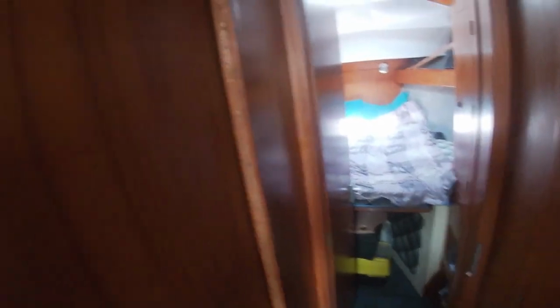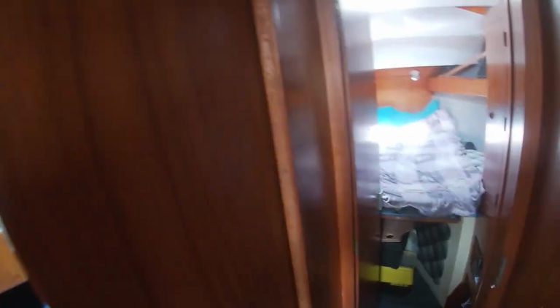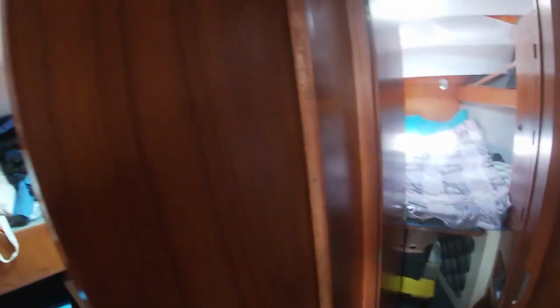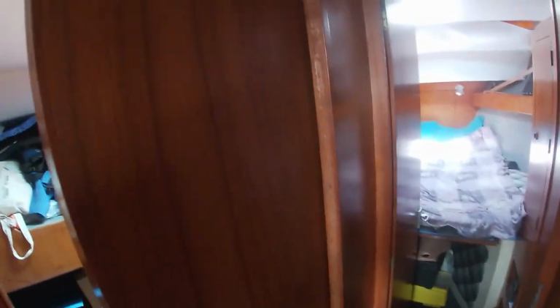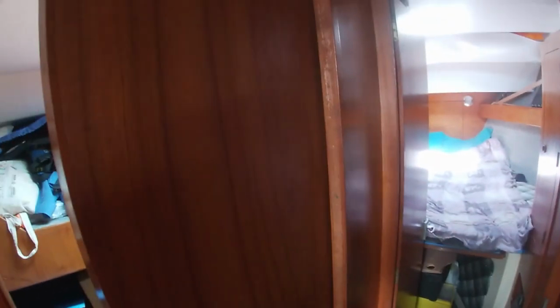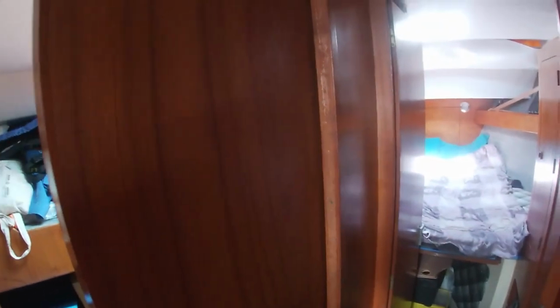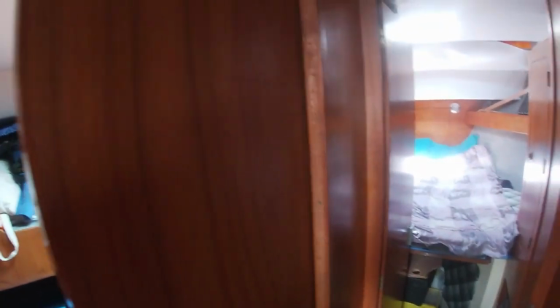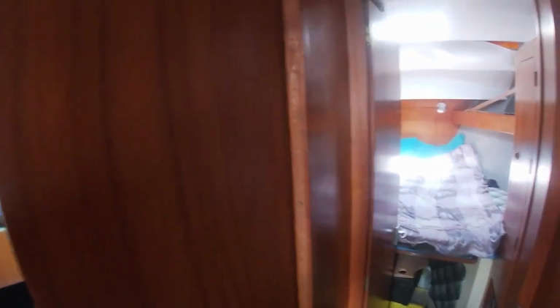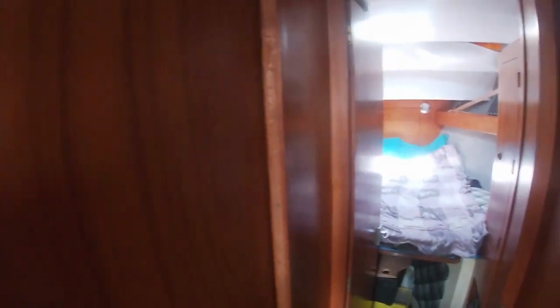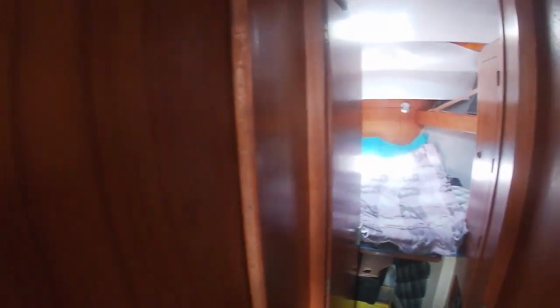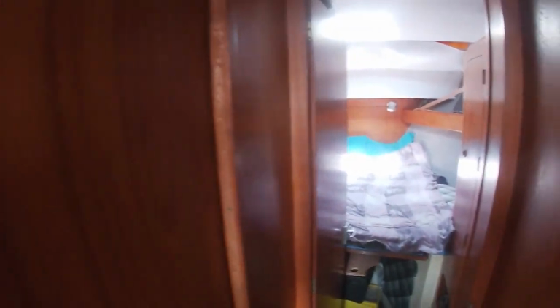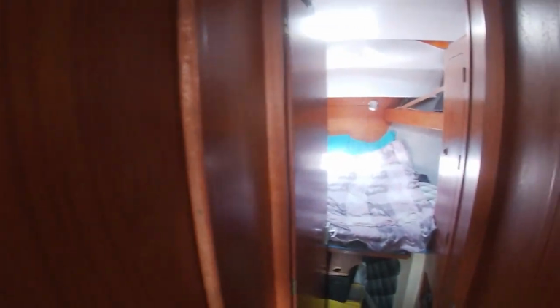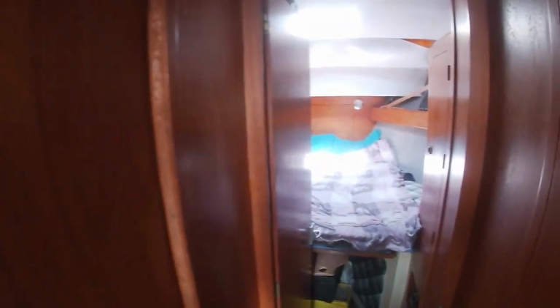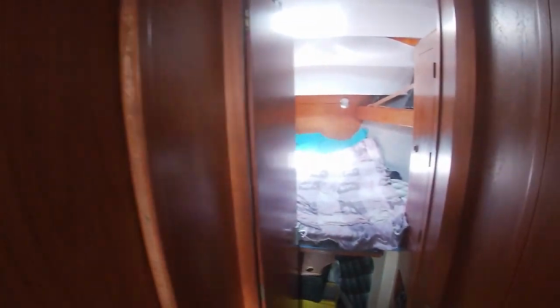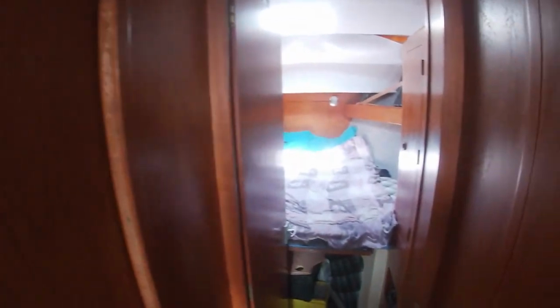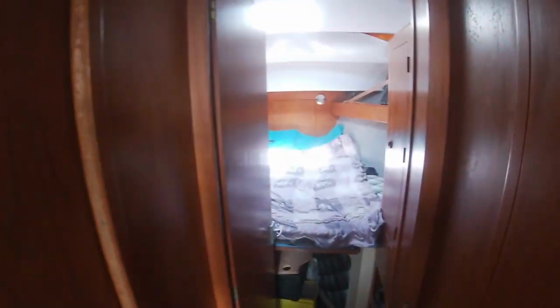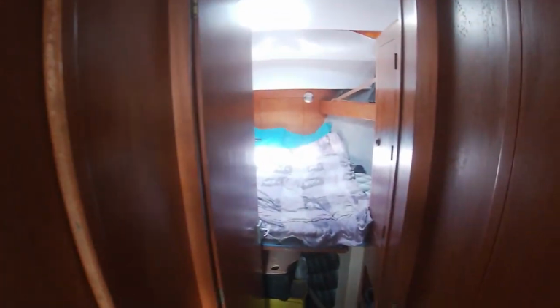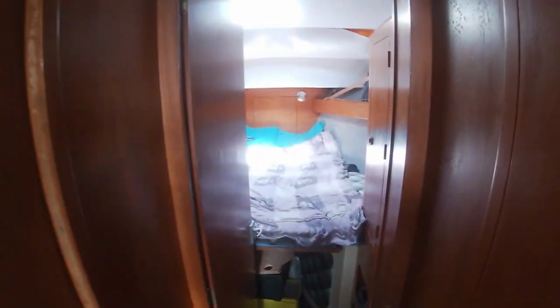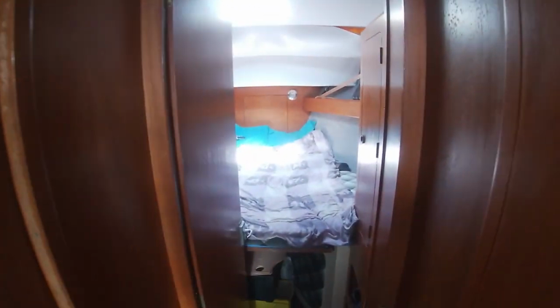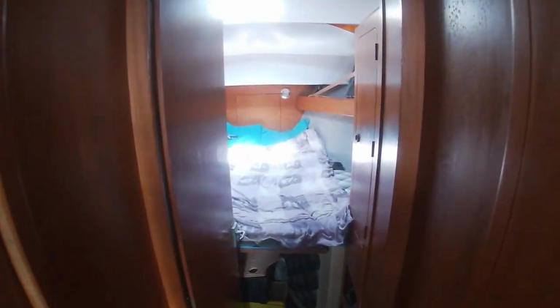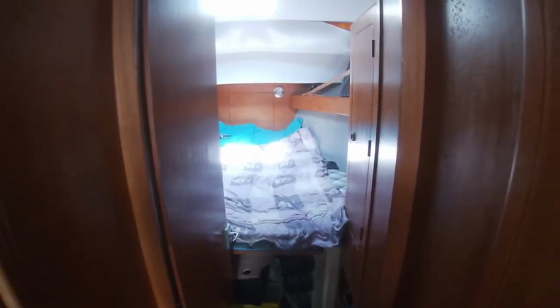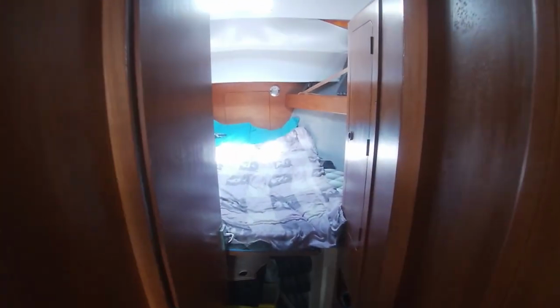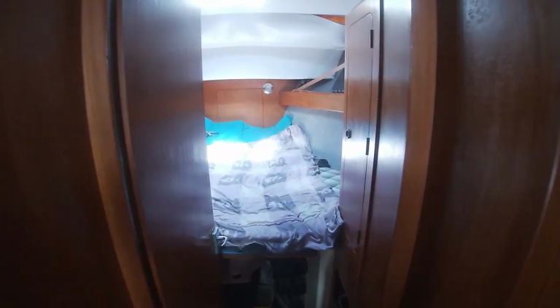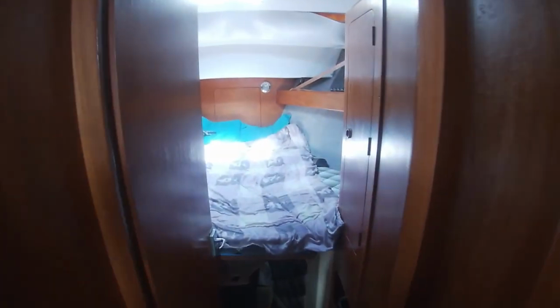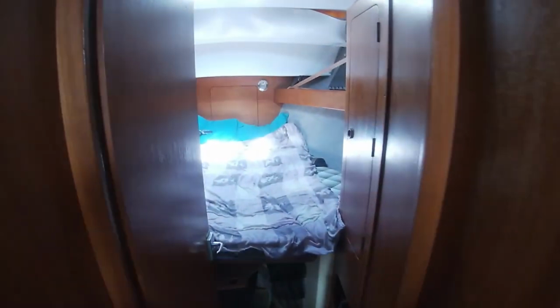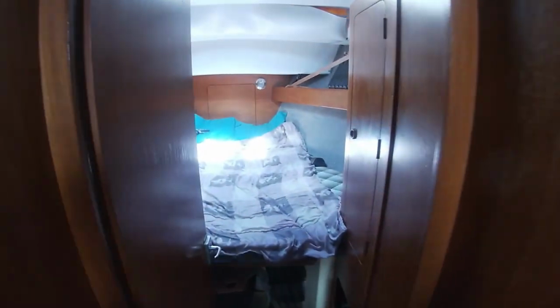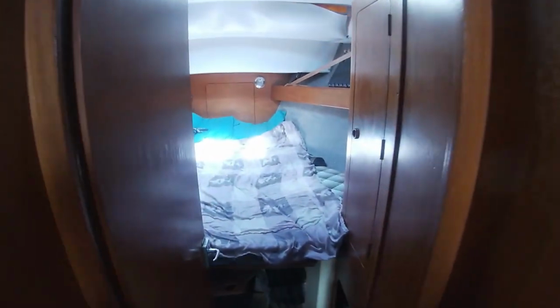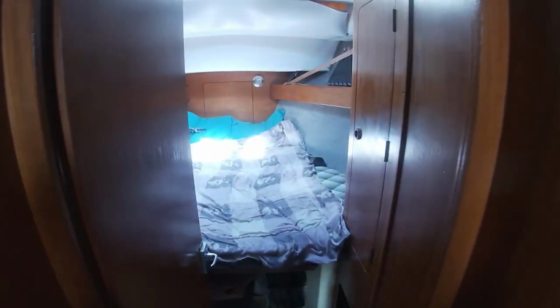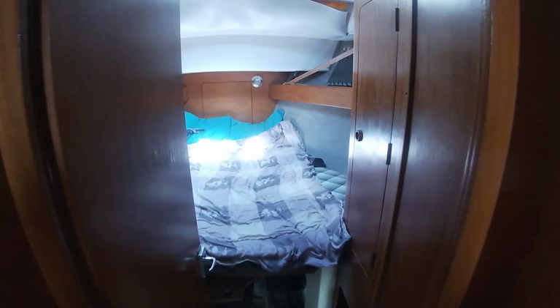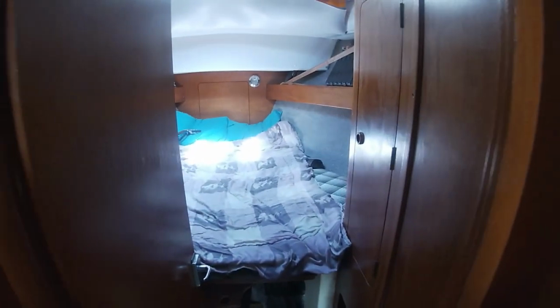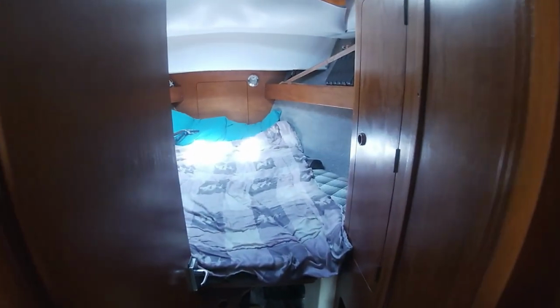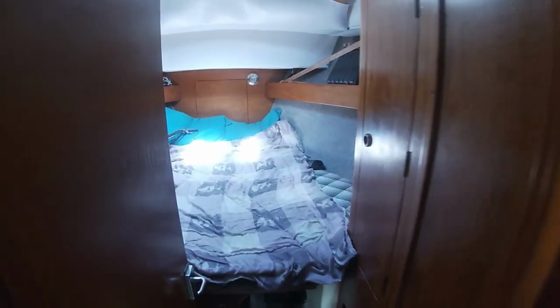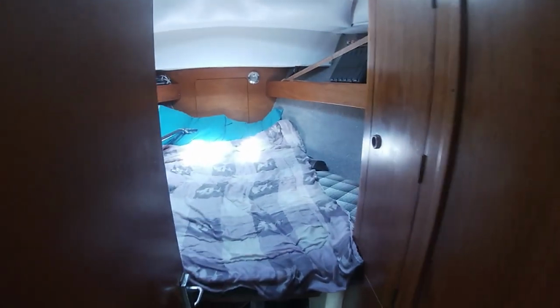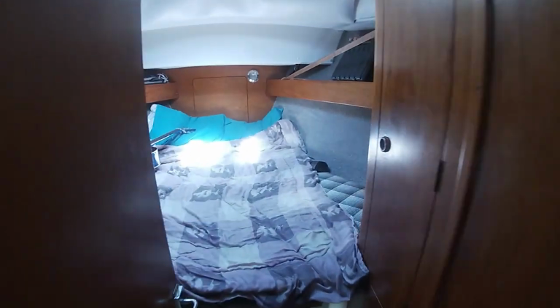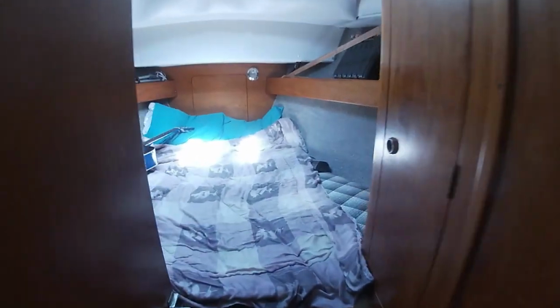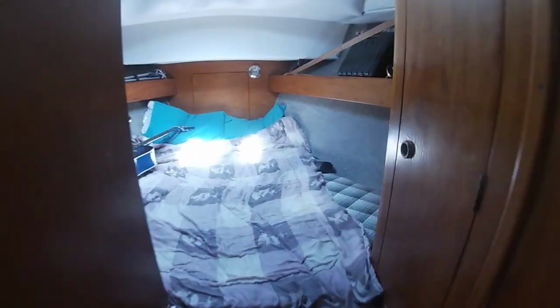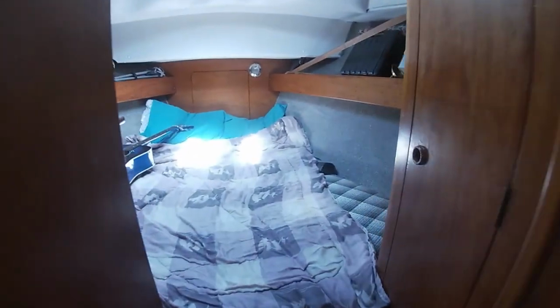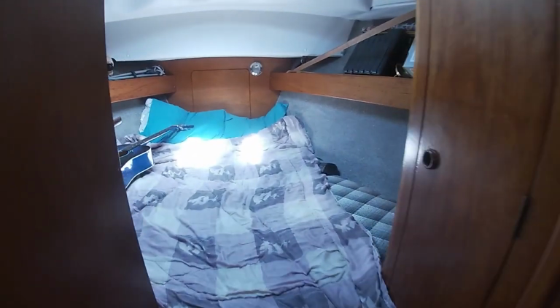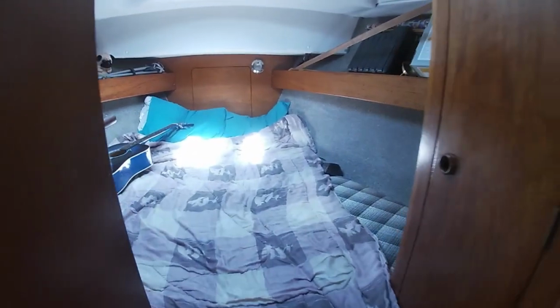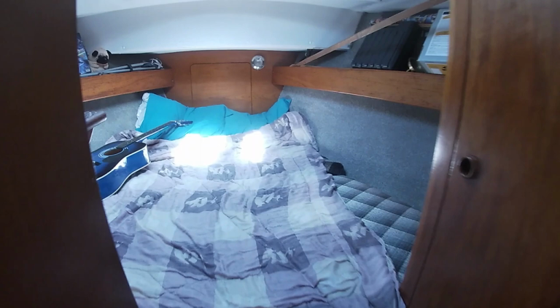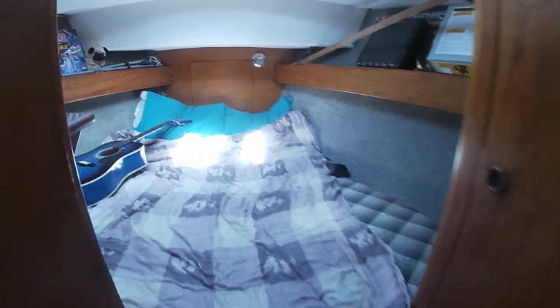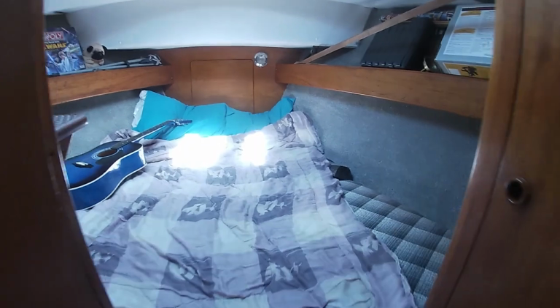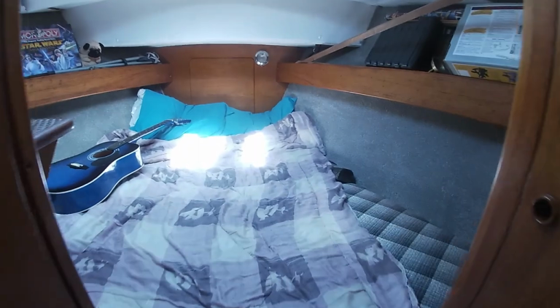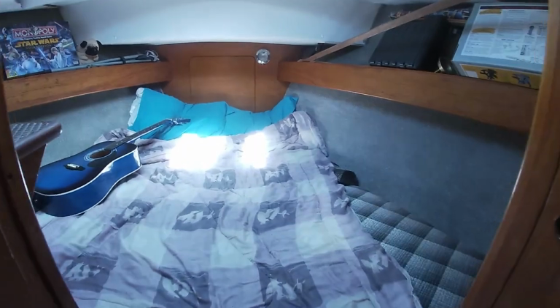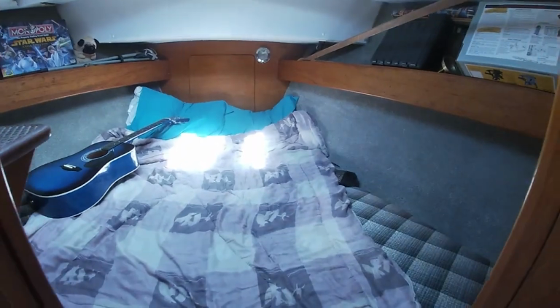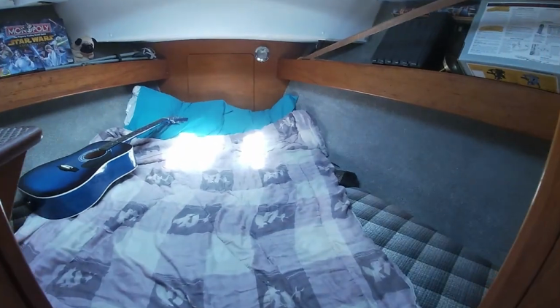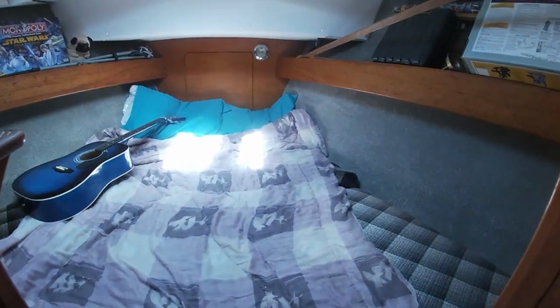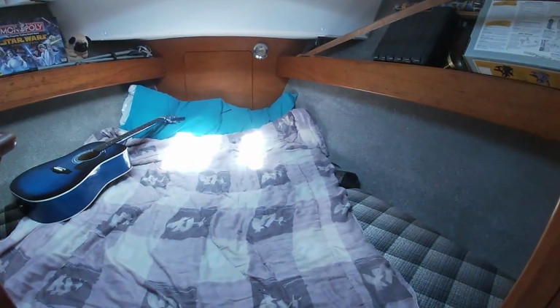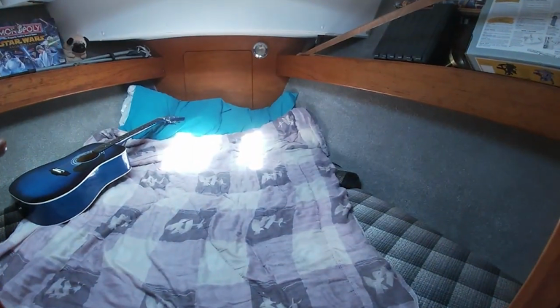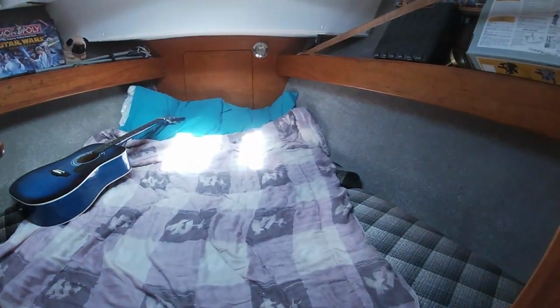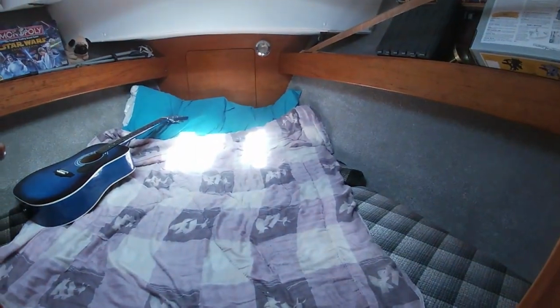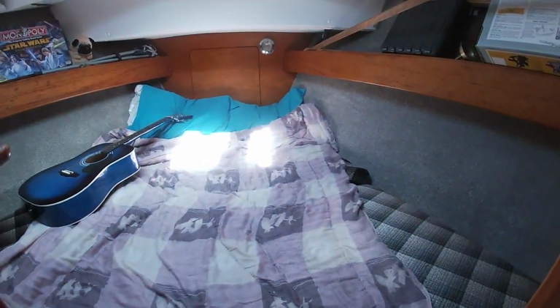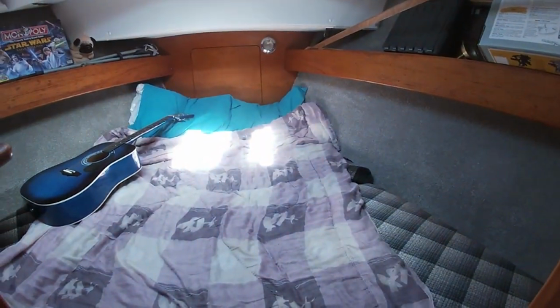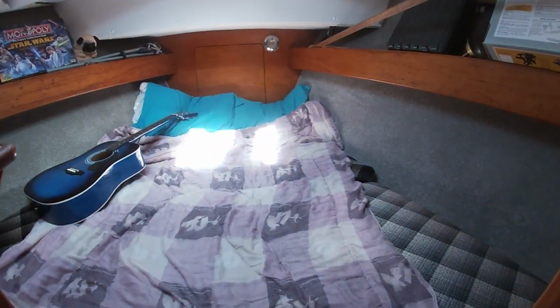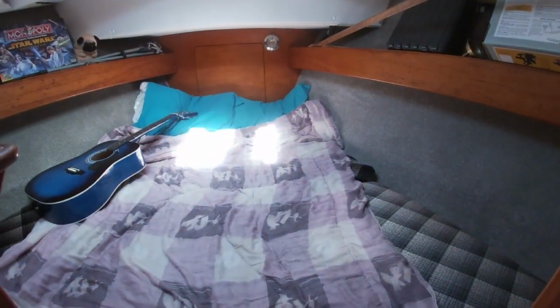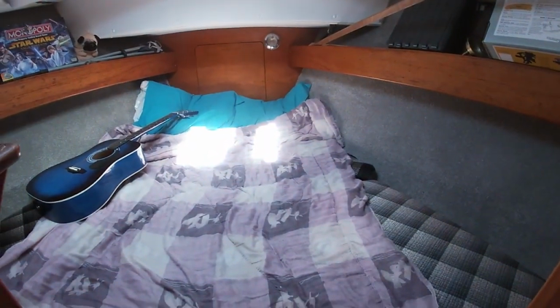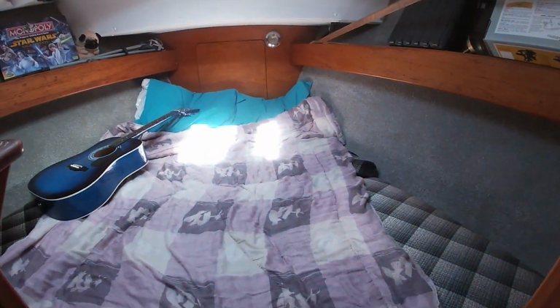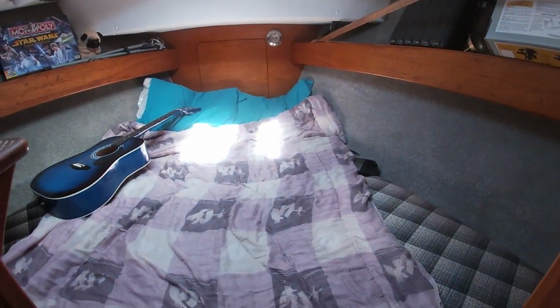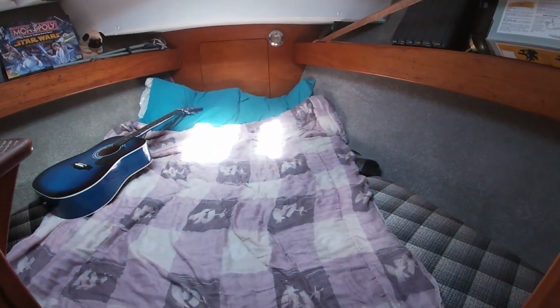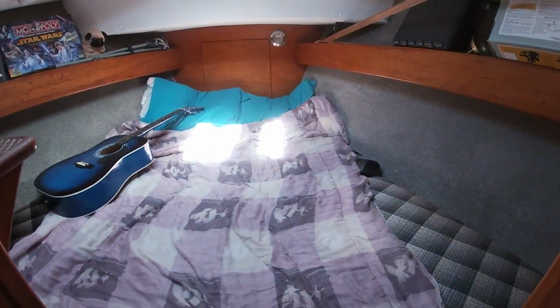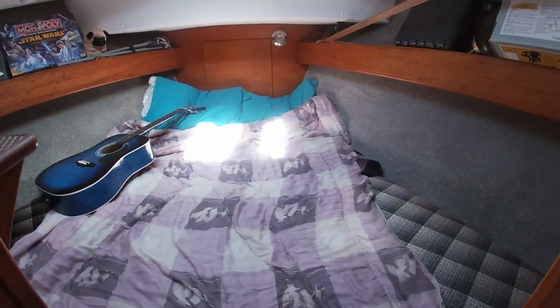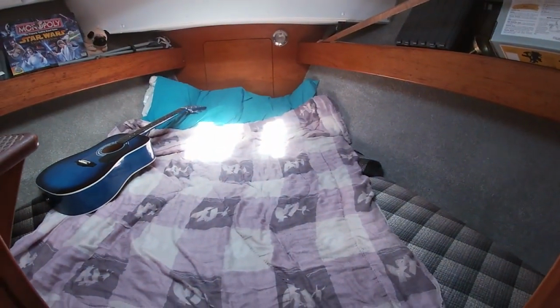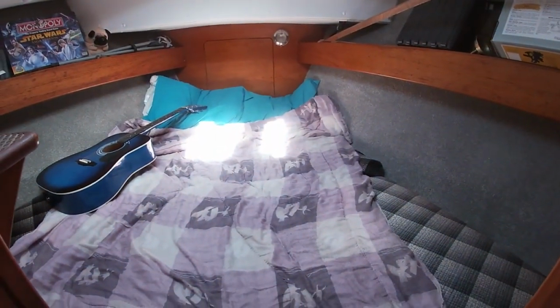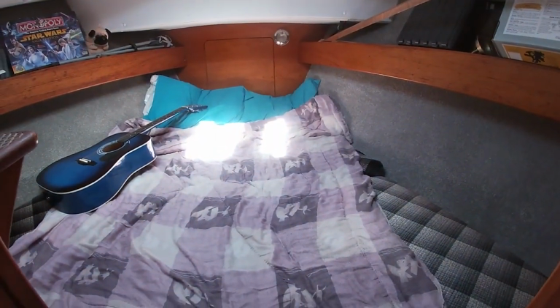There's a bedroom opposite — we'll come back to that. This is our spare room where guests stay.